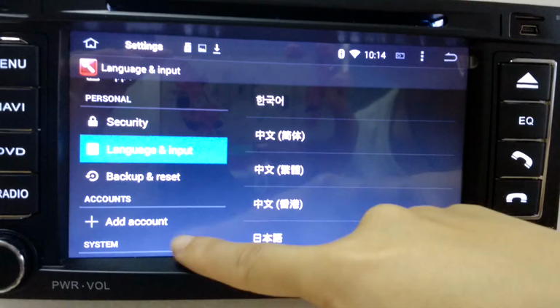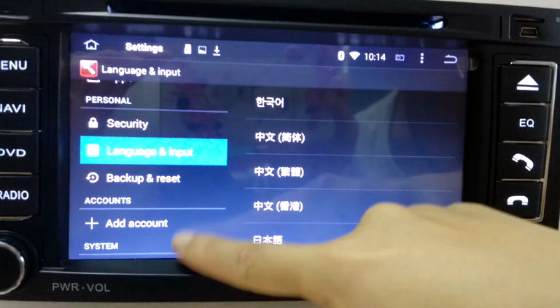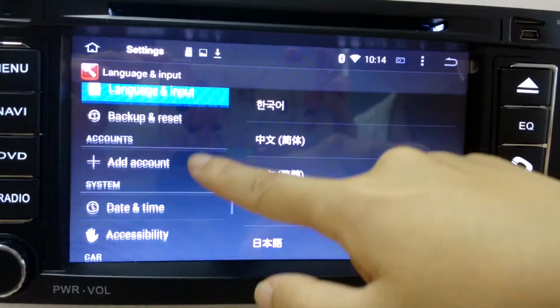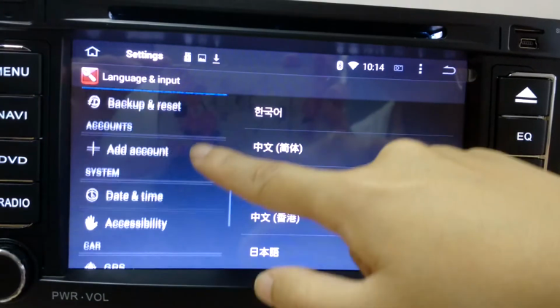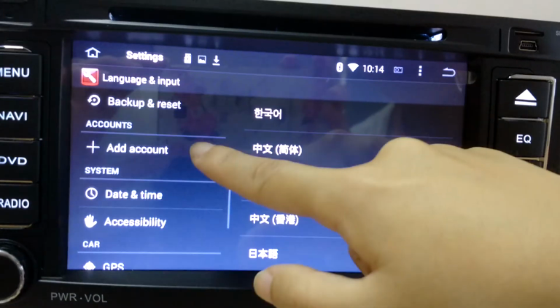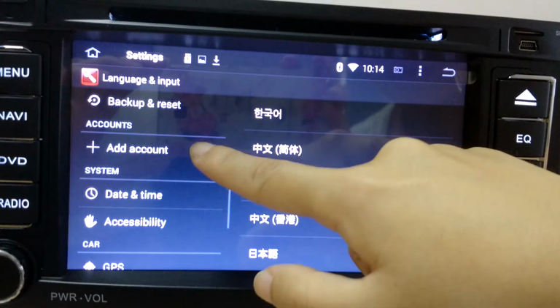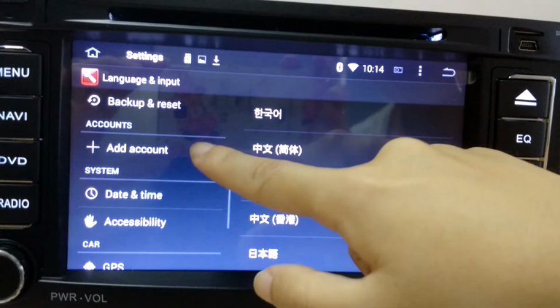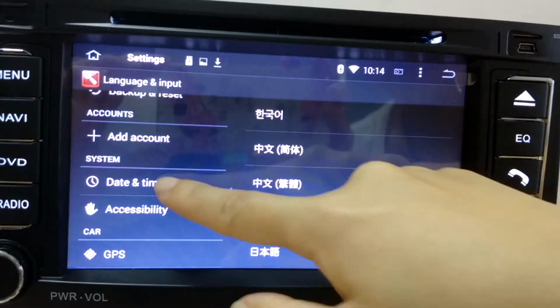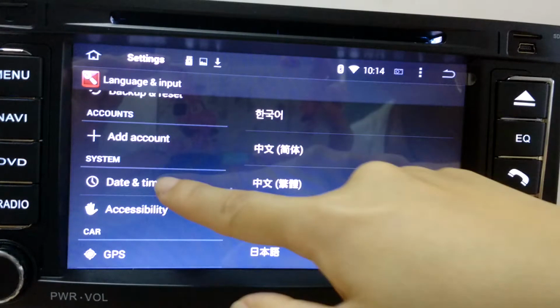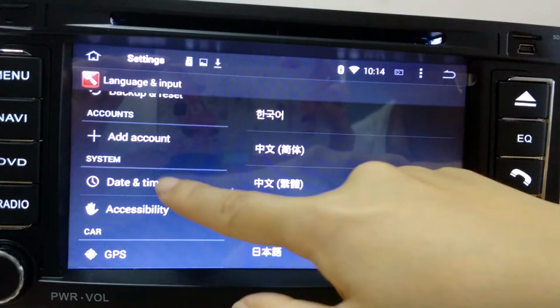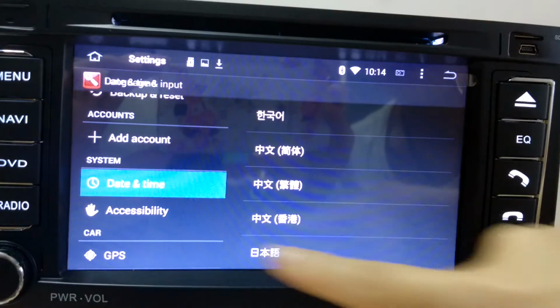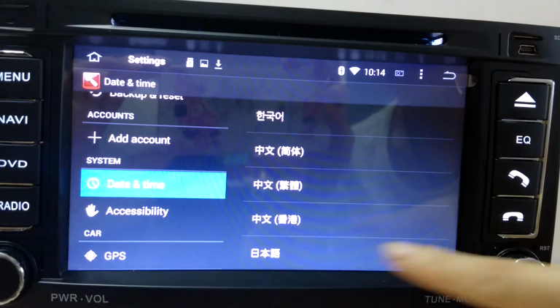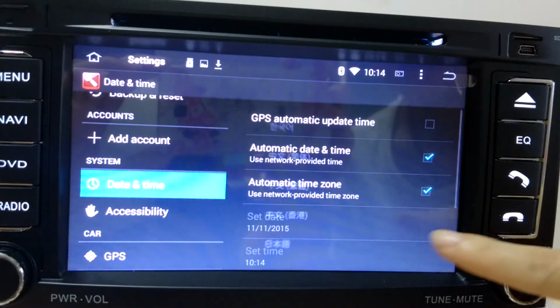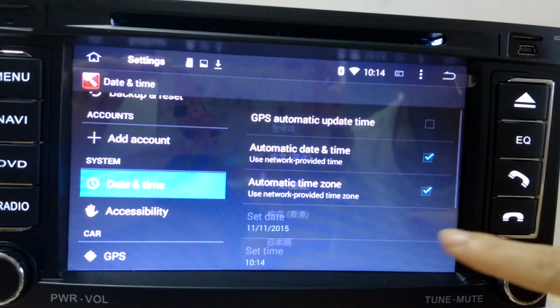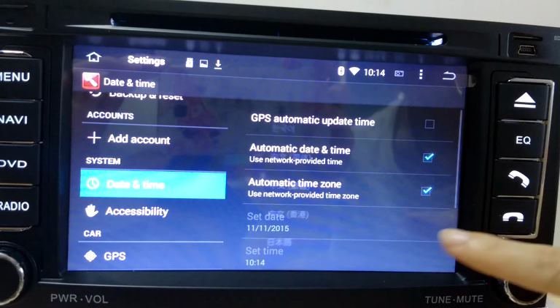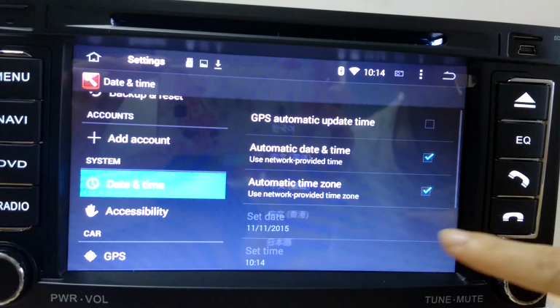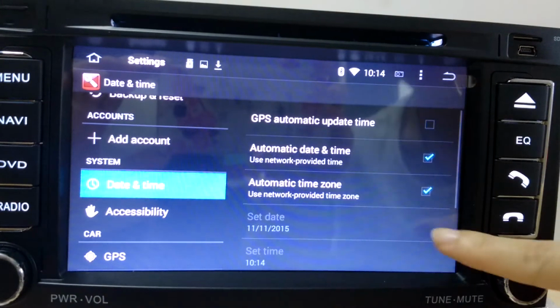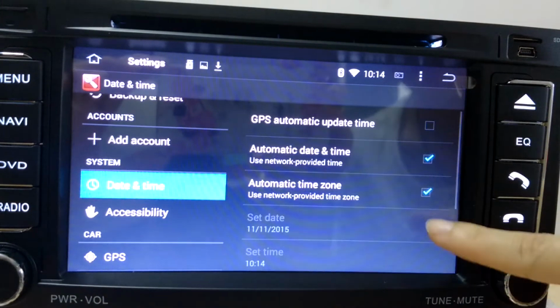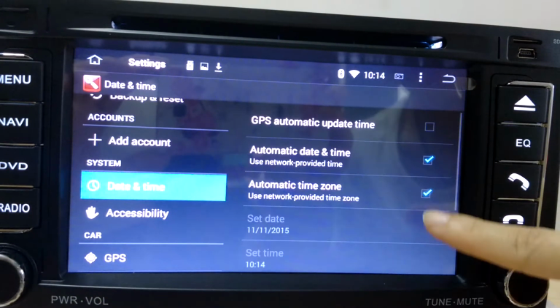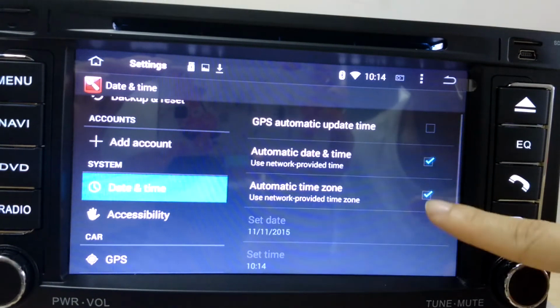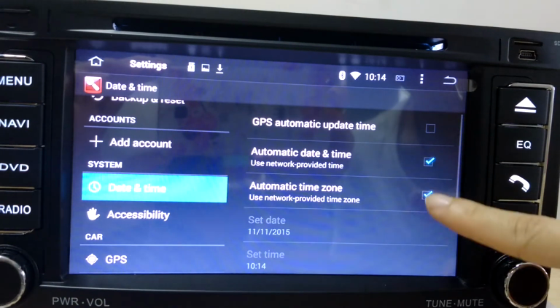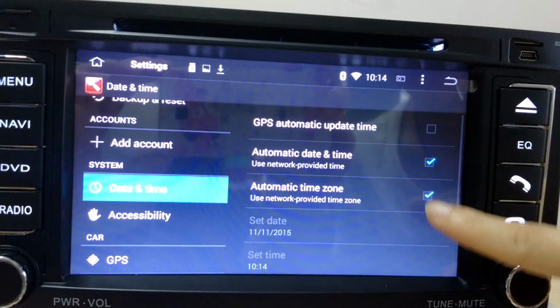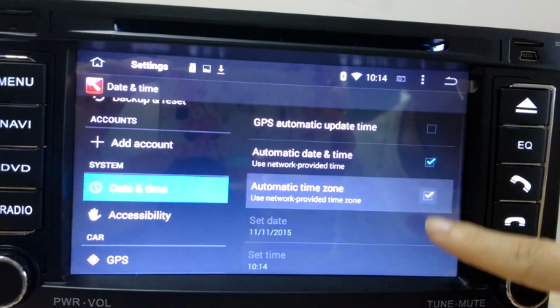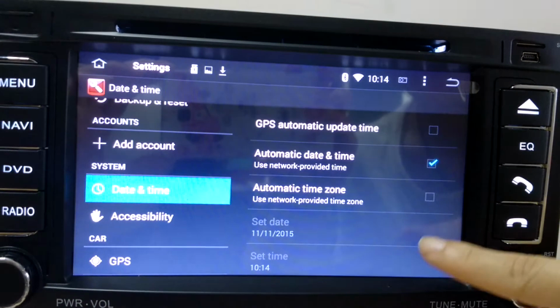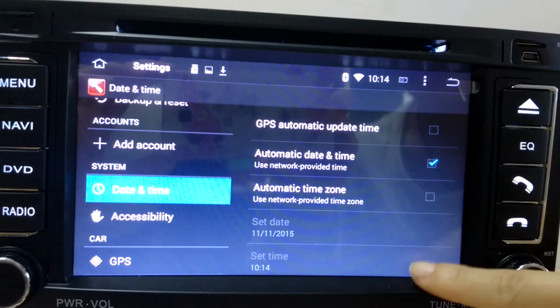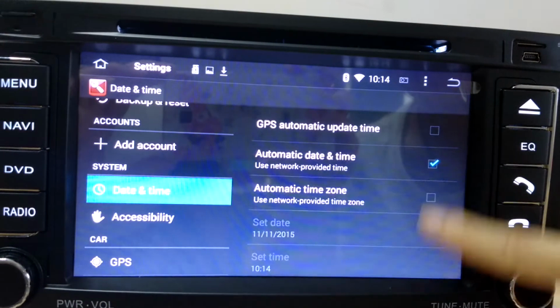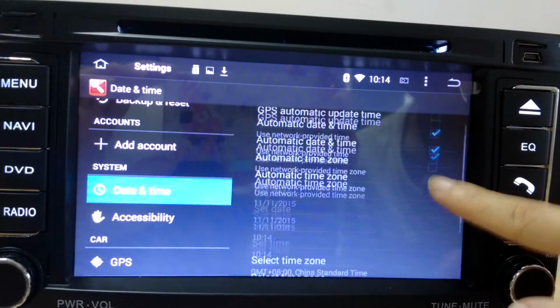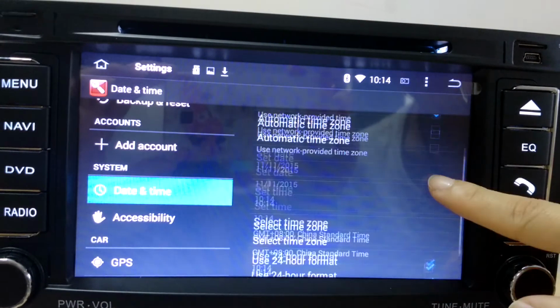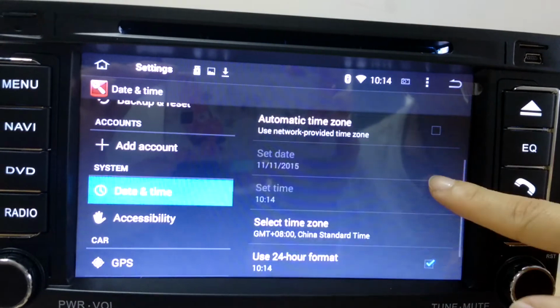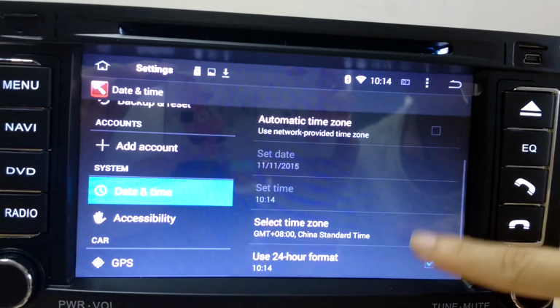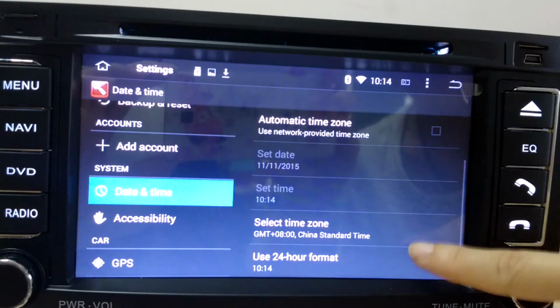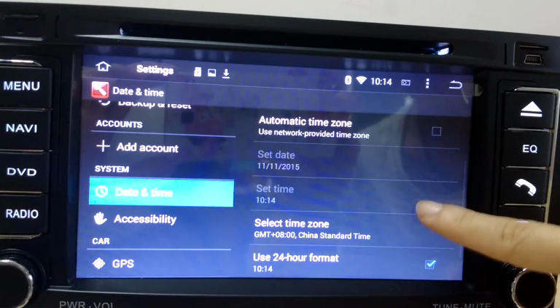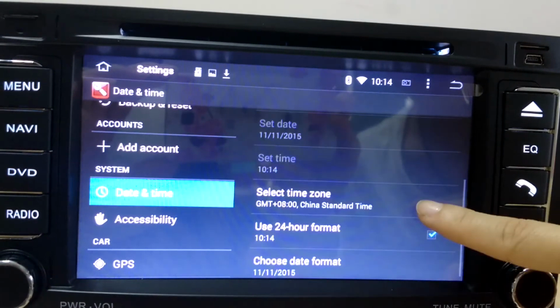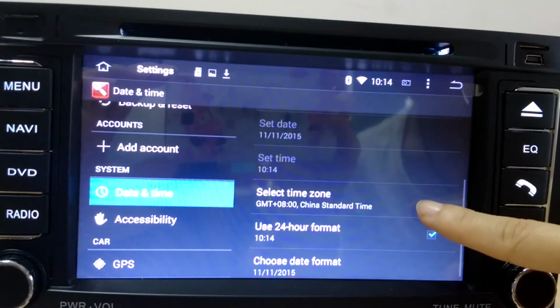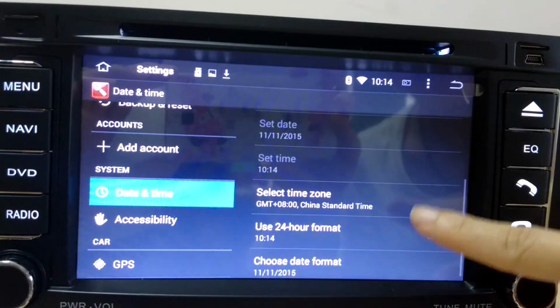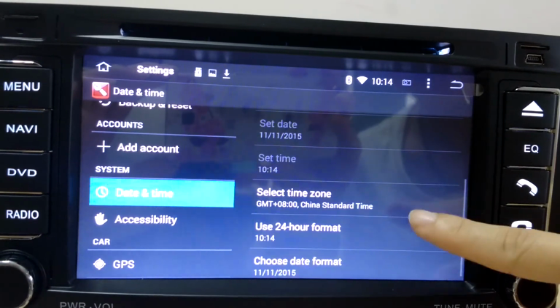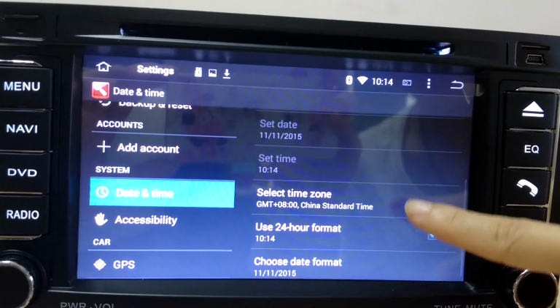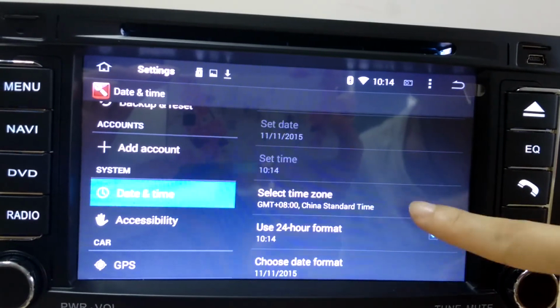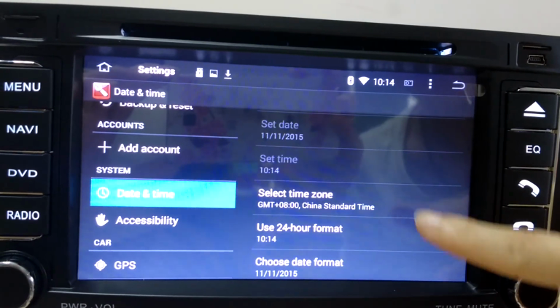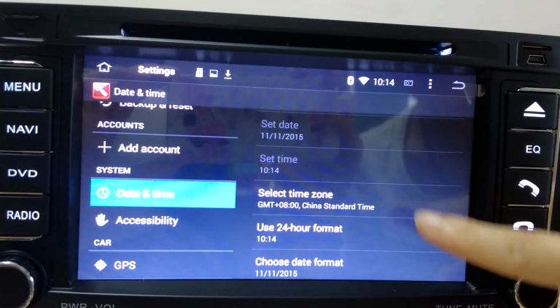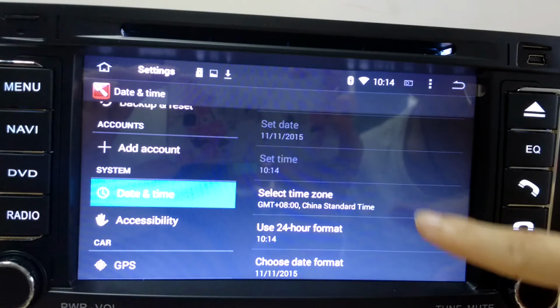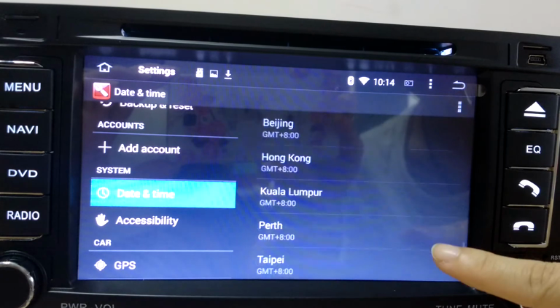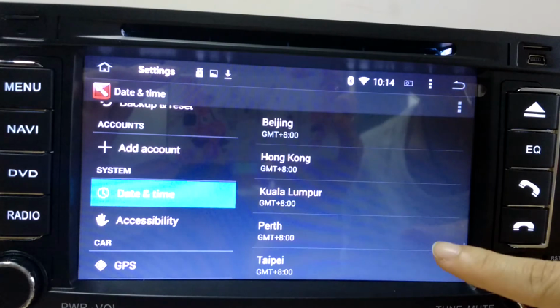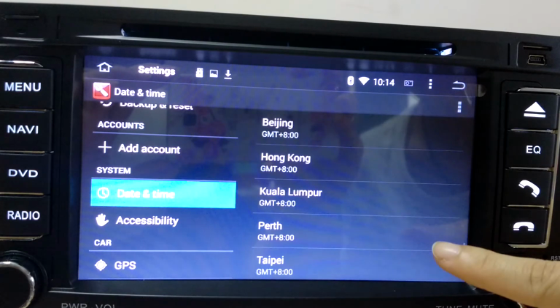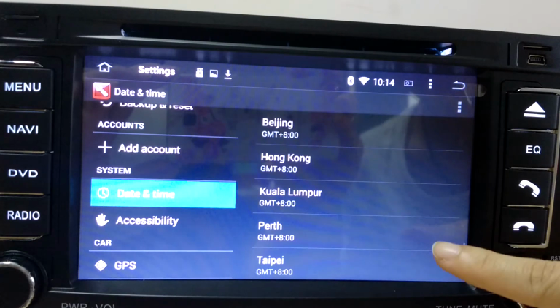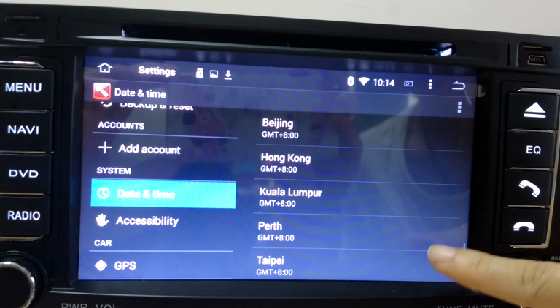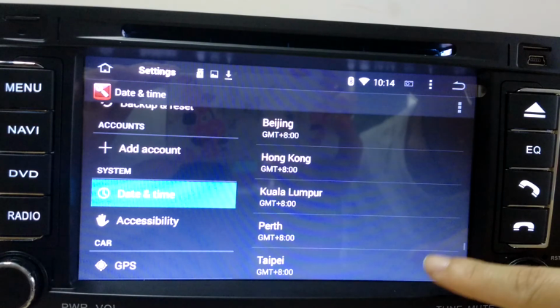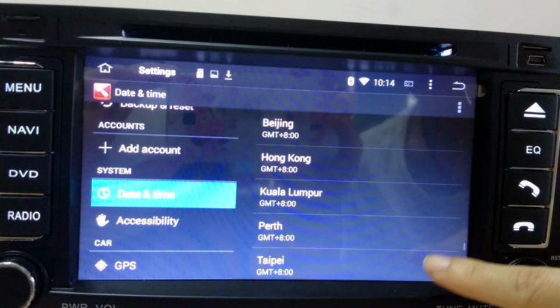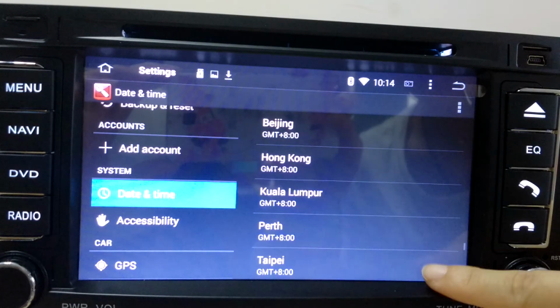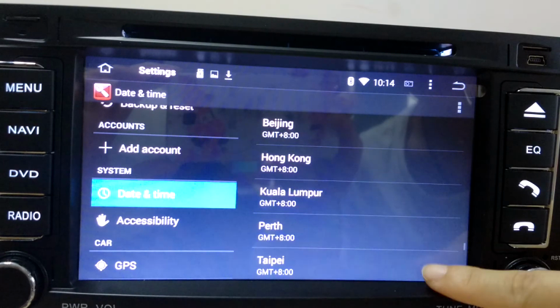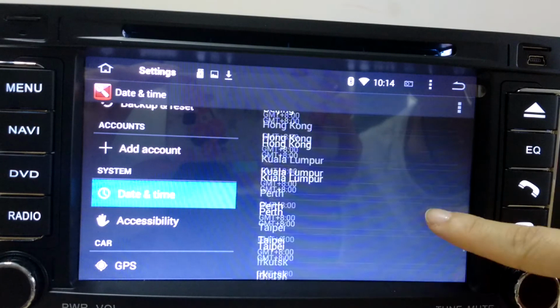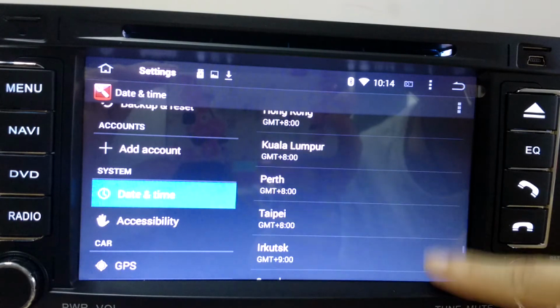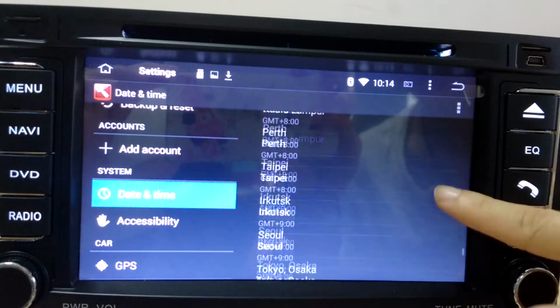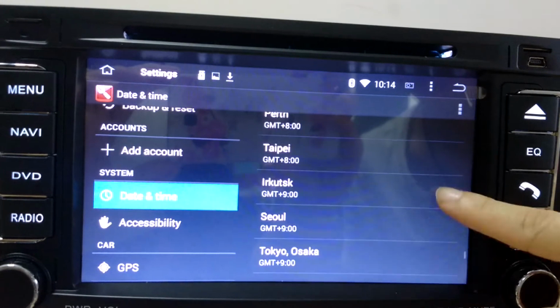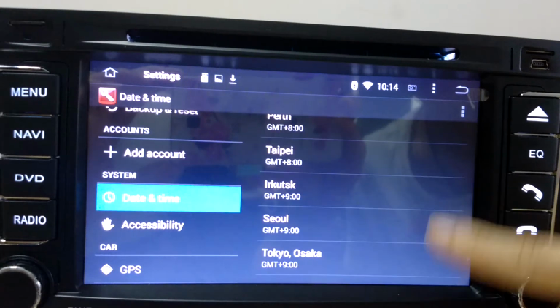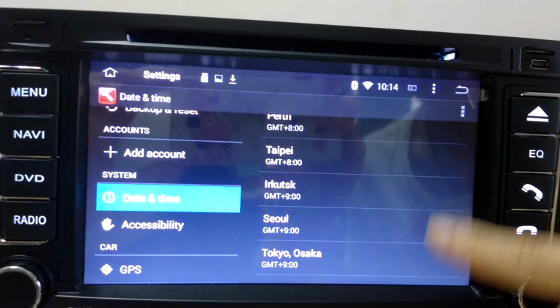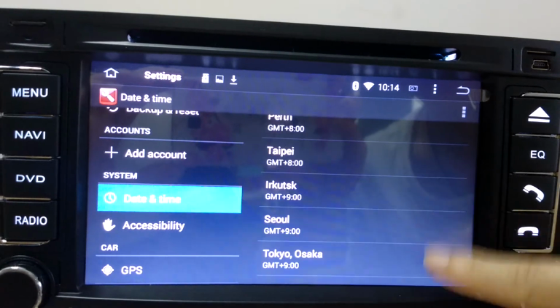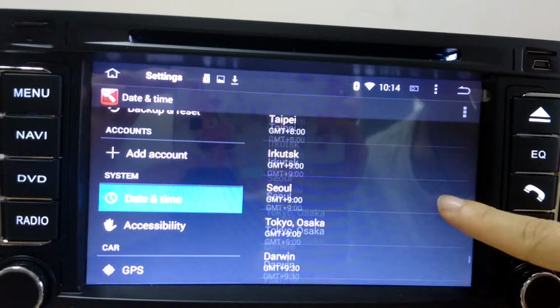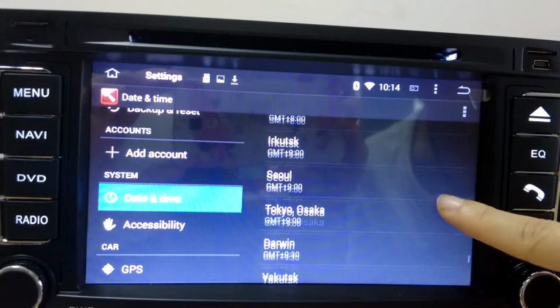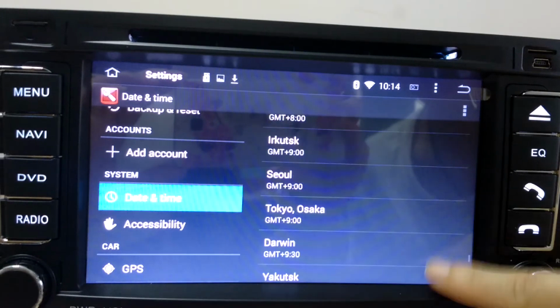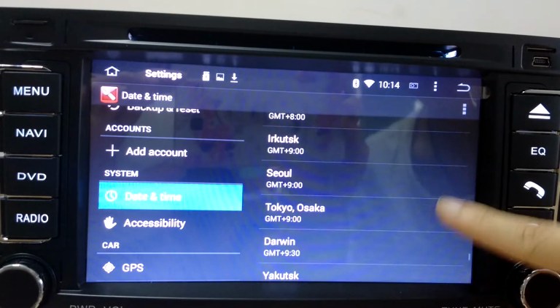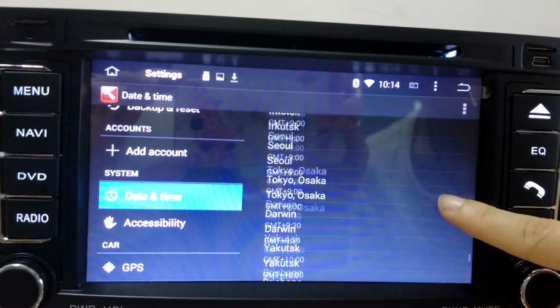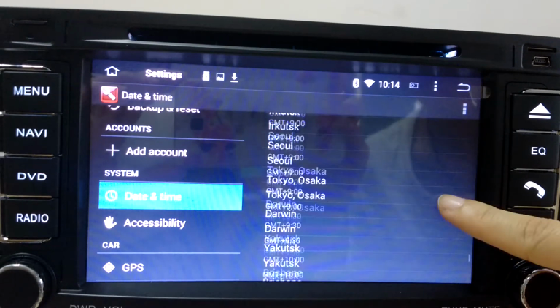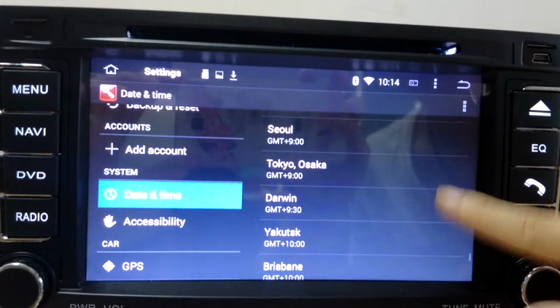Date and time is where you can change the time zone if you think the automatic time zone is not so accurate.